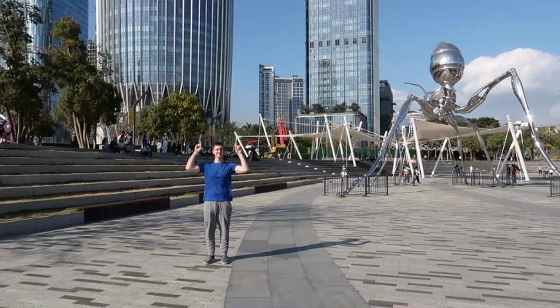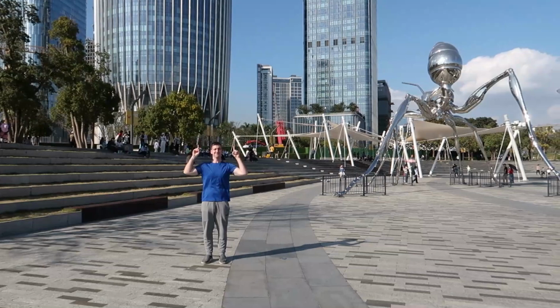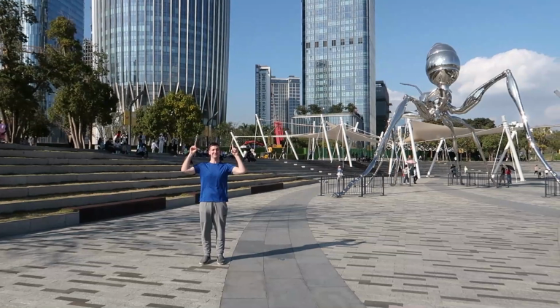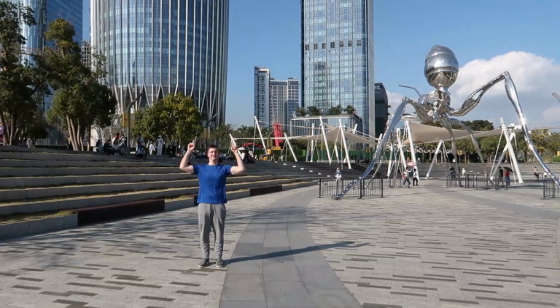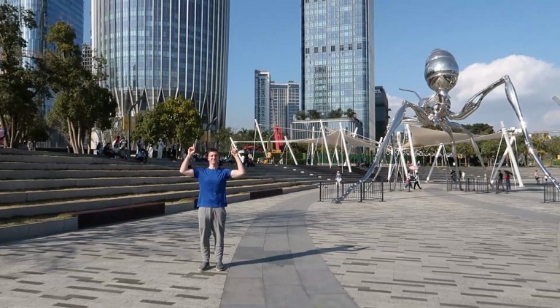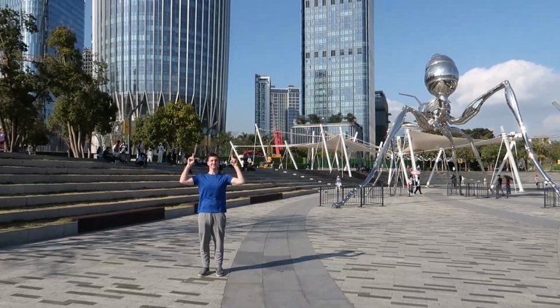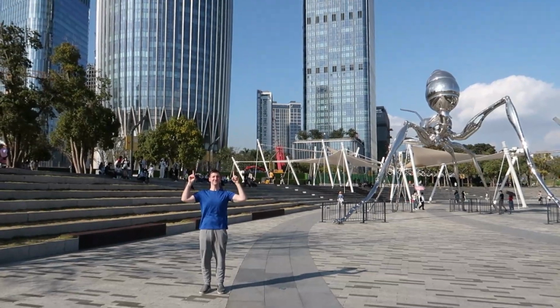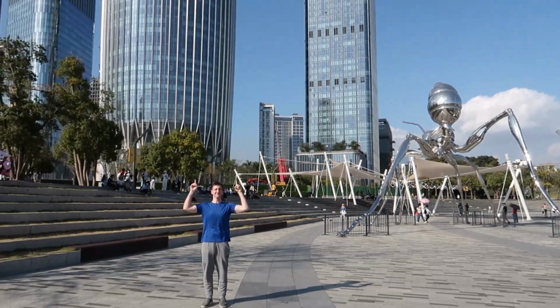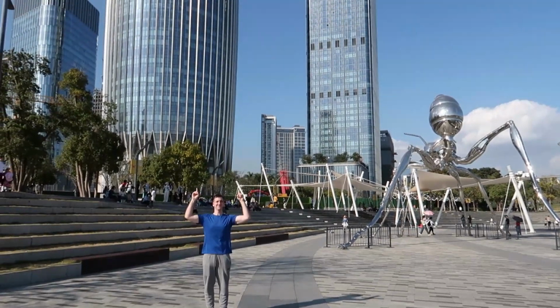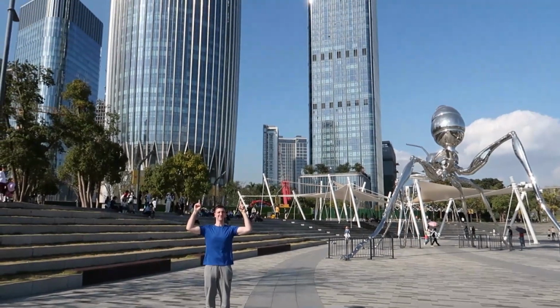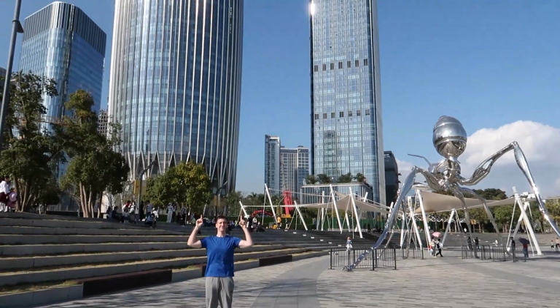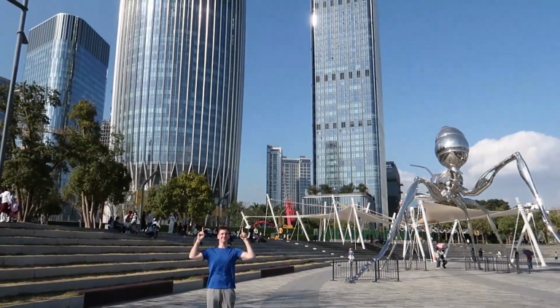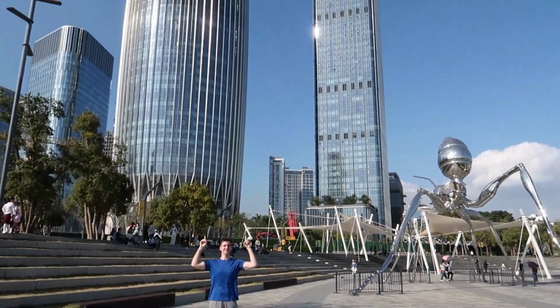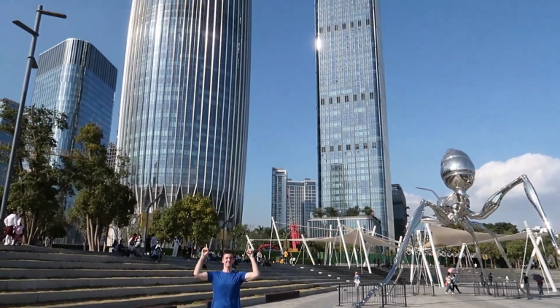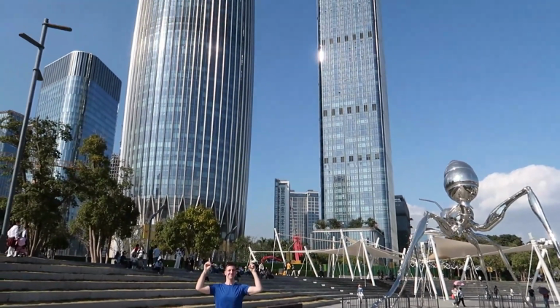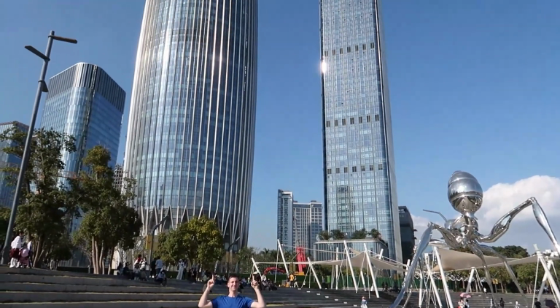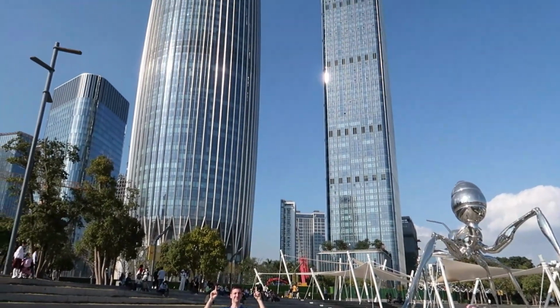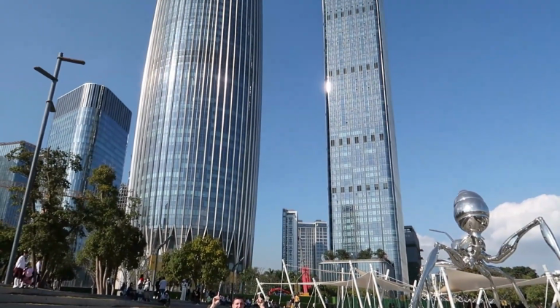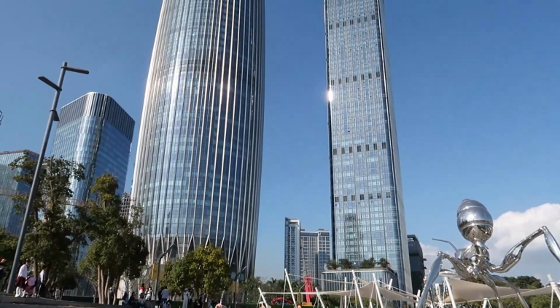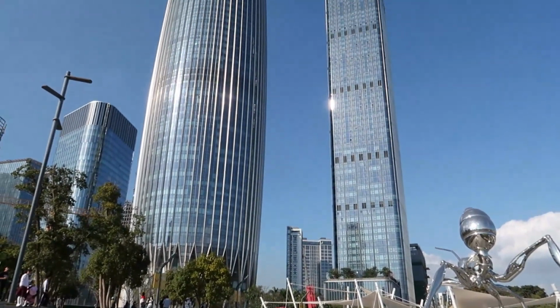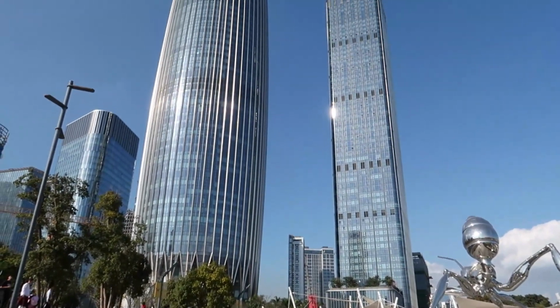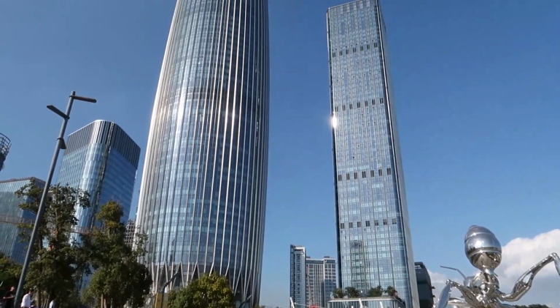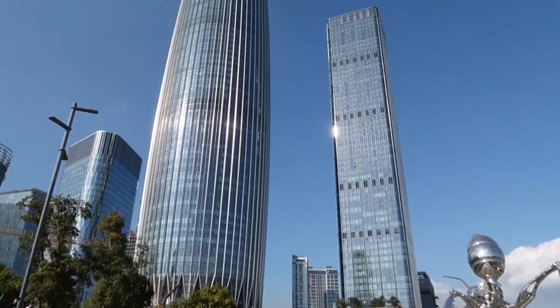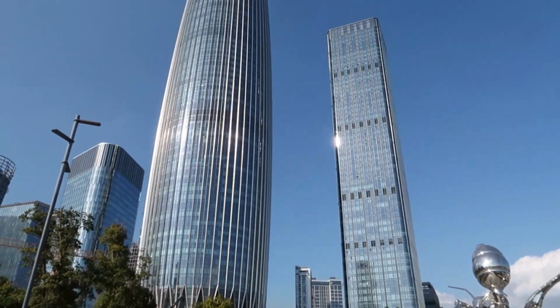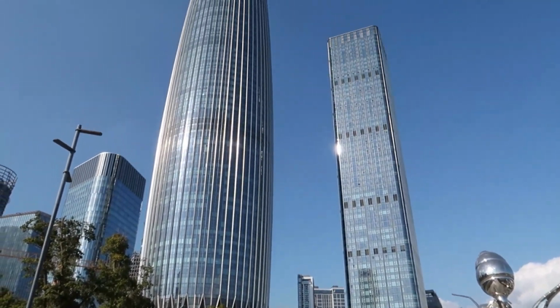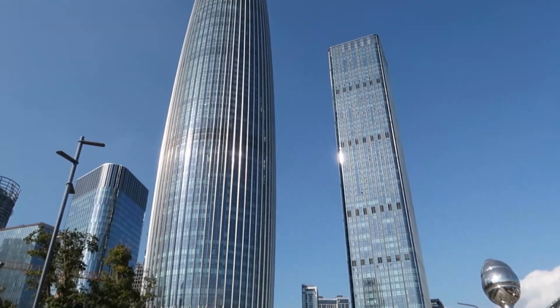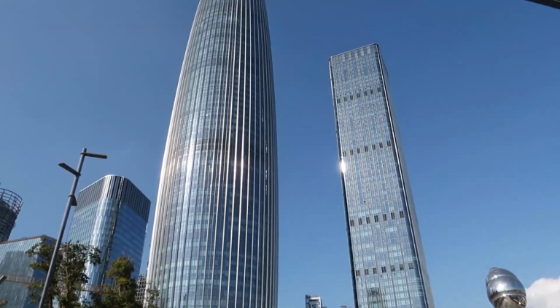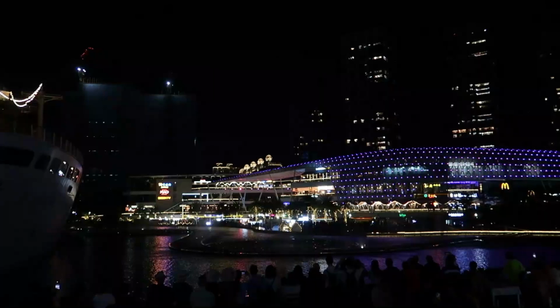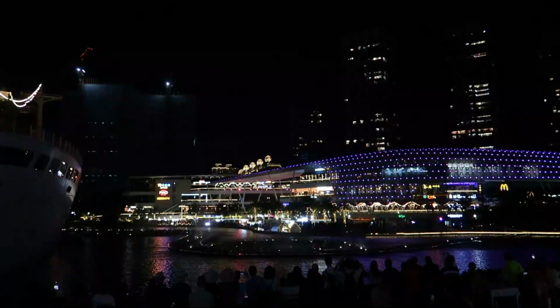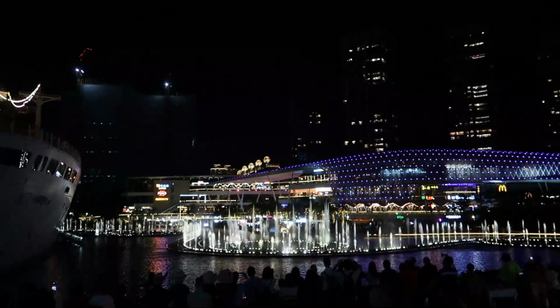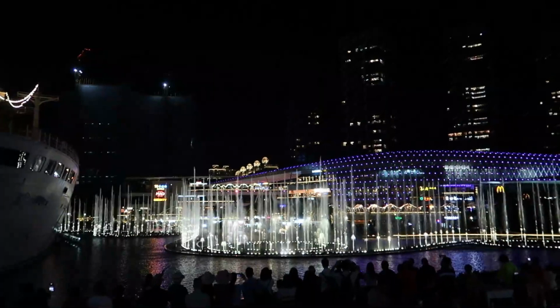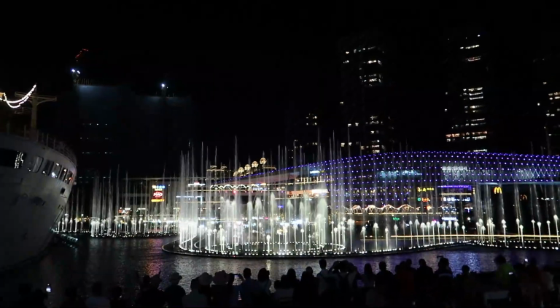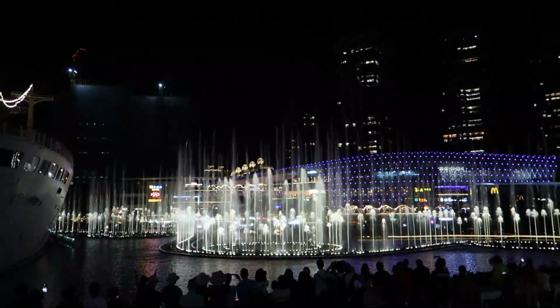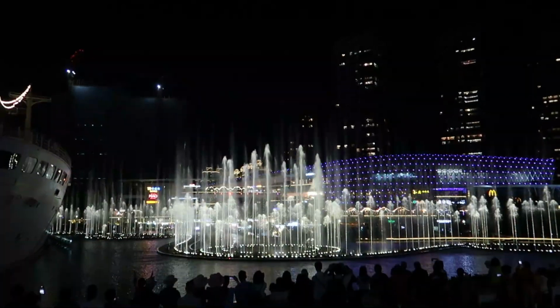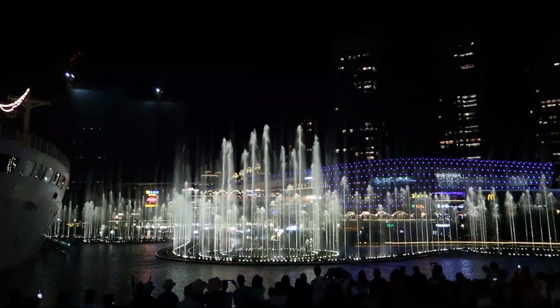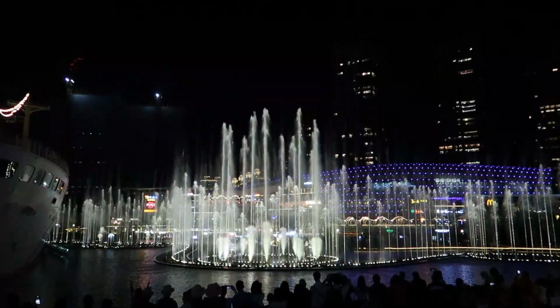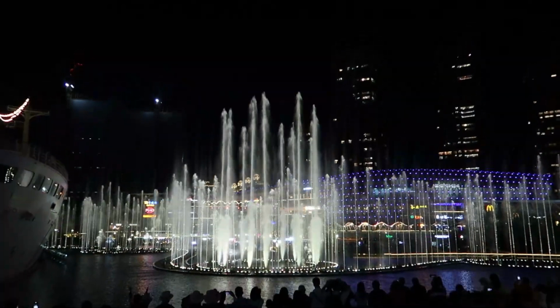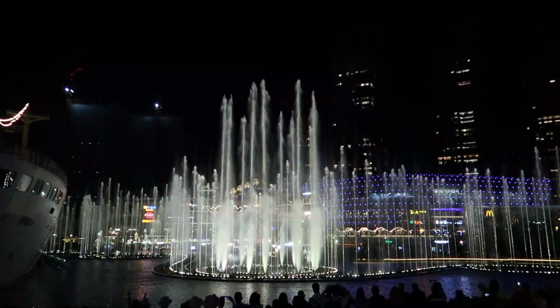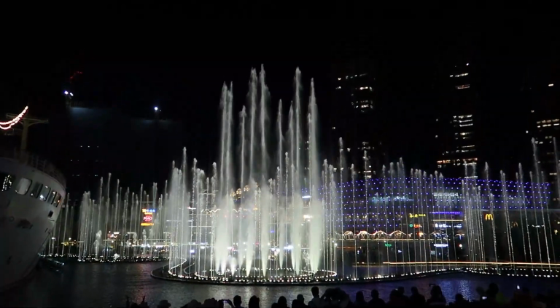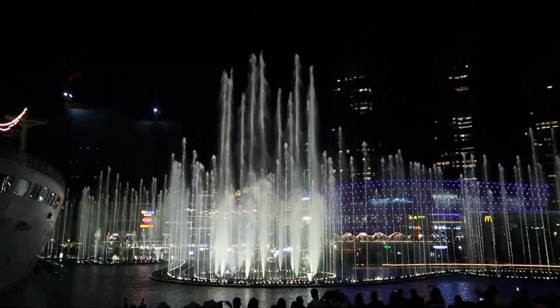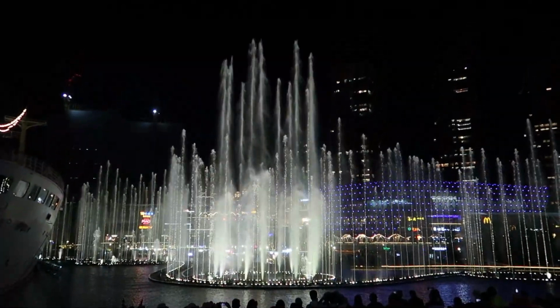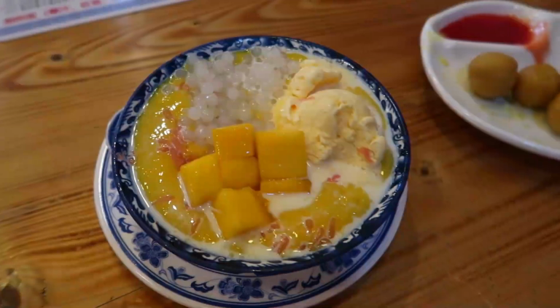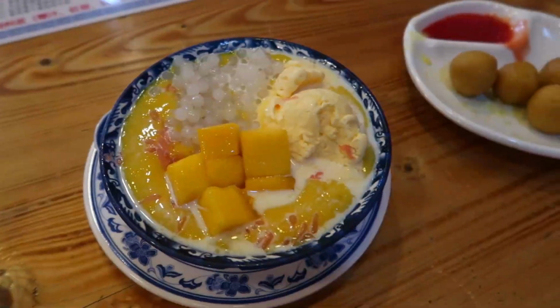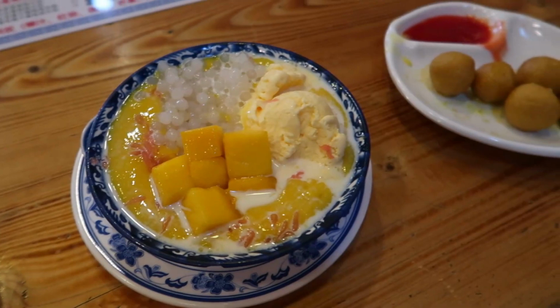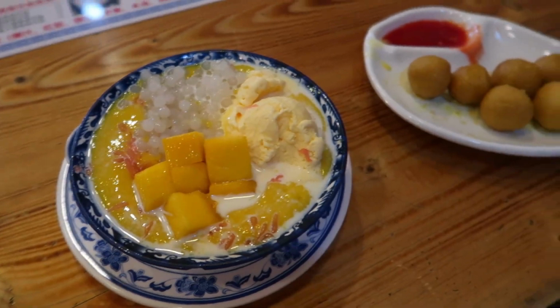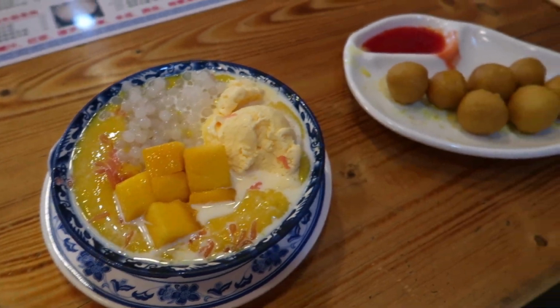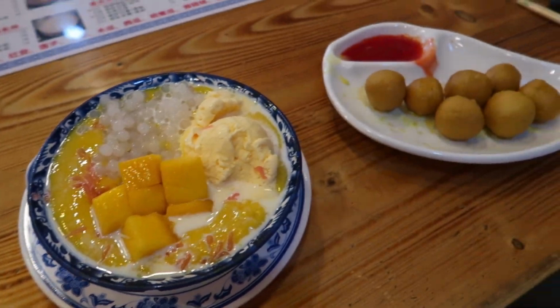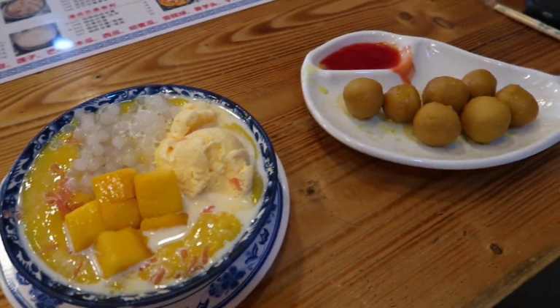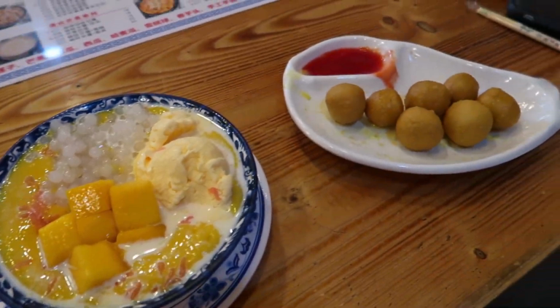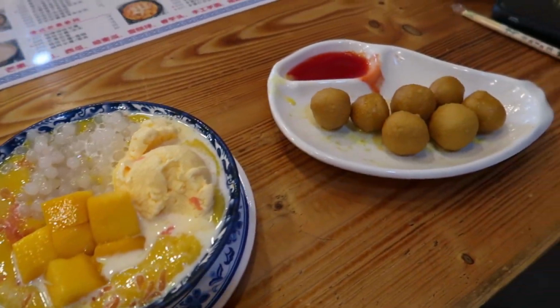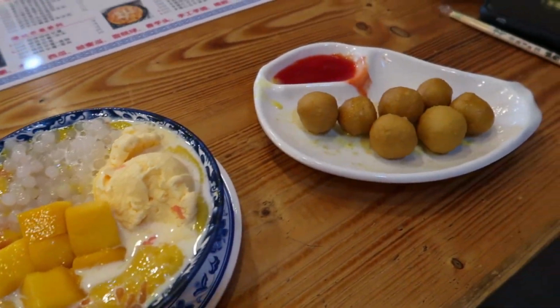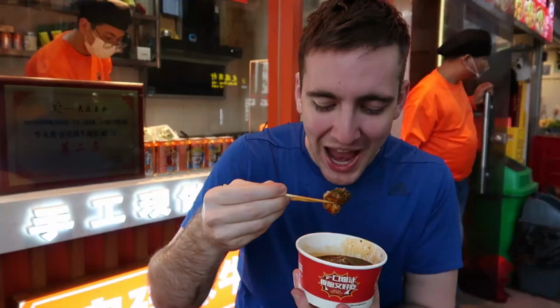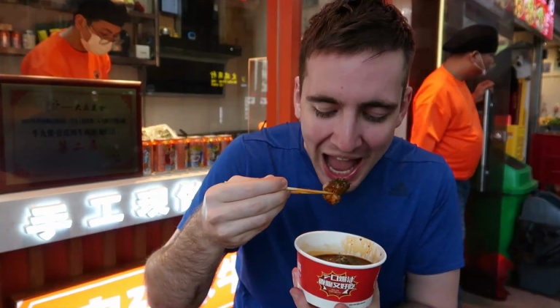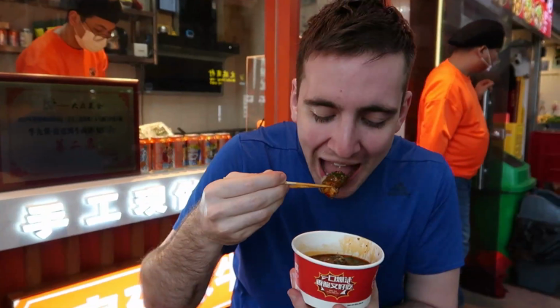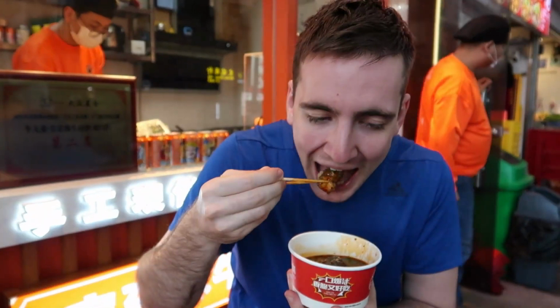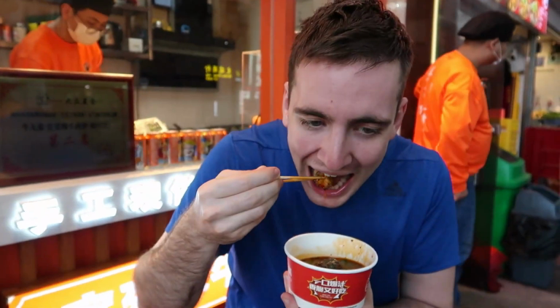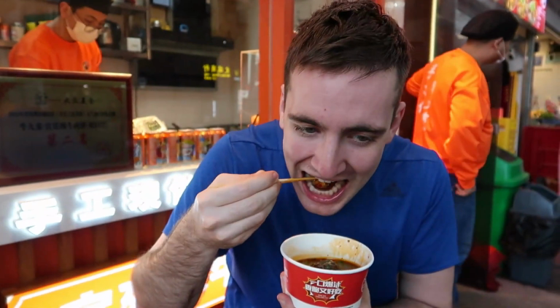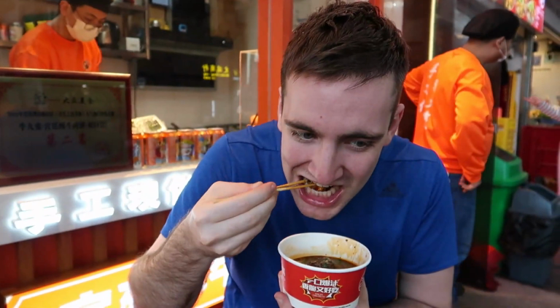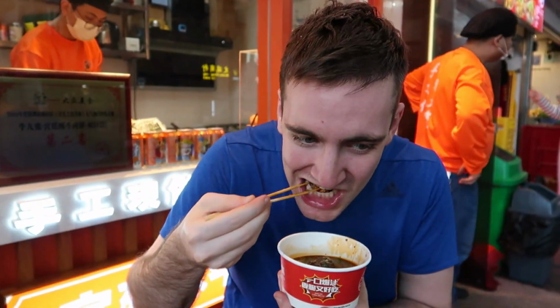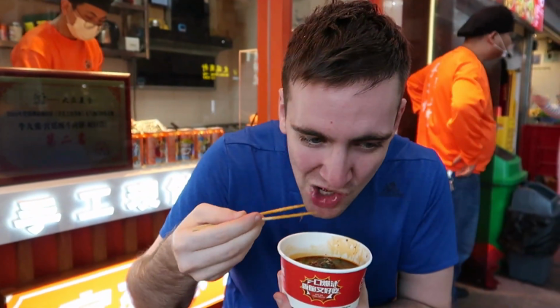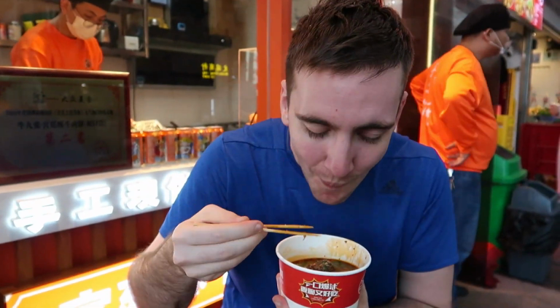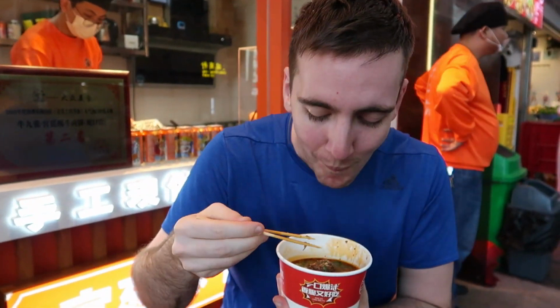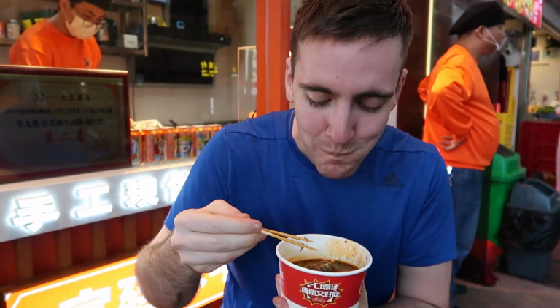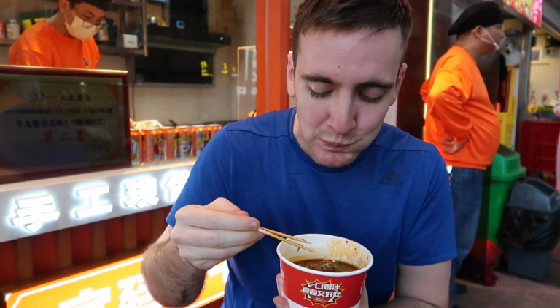Our visit to Shenzhen, China was unforgettable, from the breathtaking views to the amazing food. I couldn't recommend it enough.